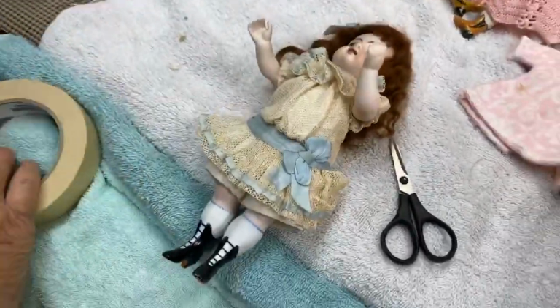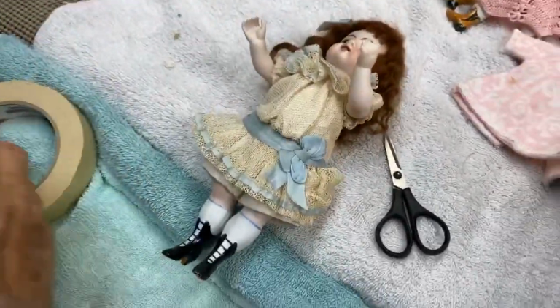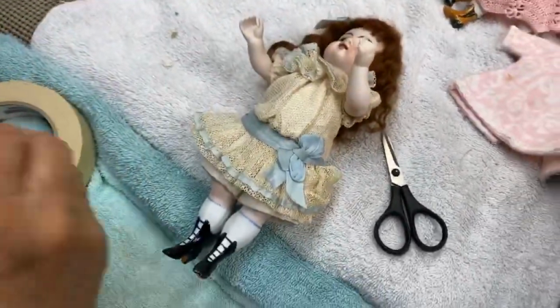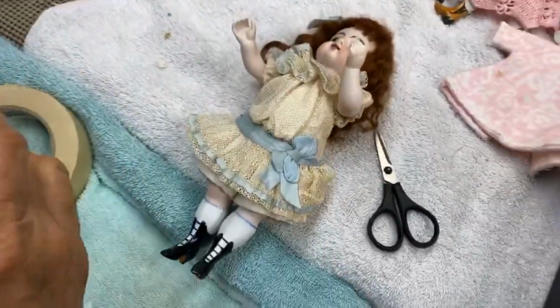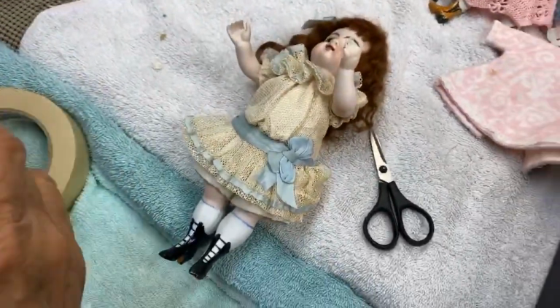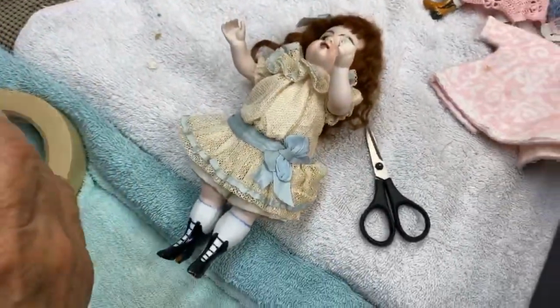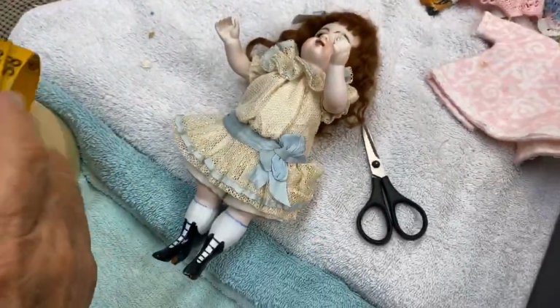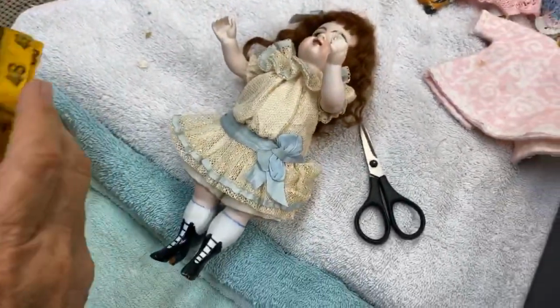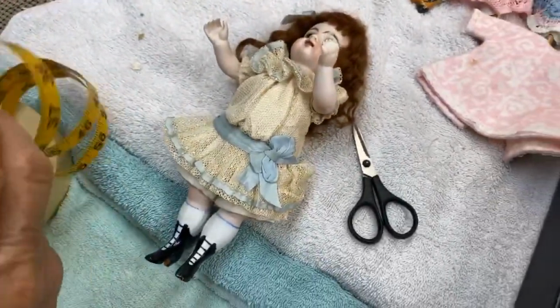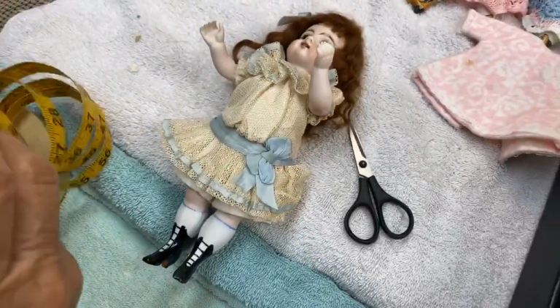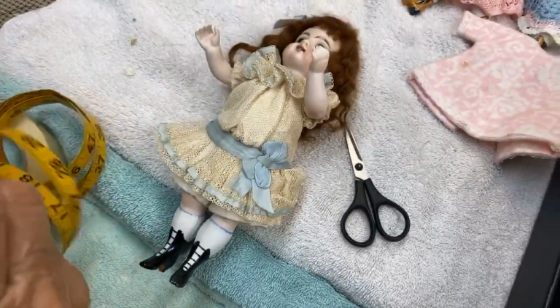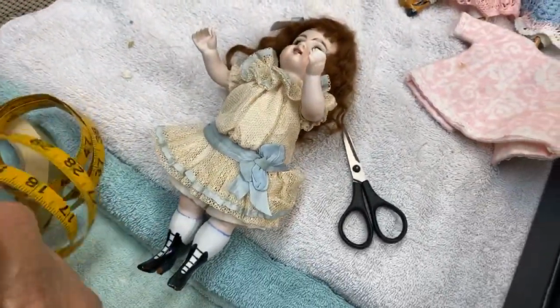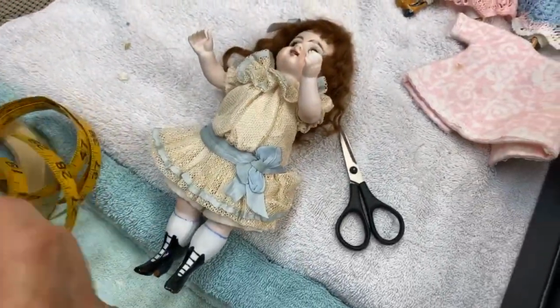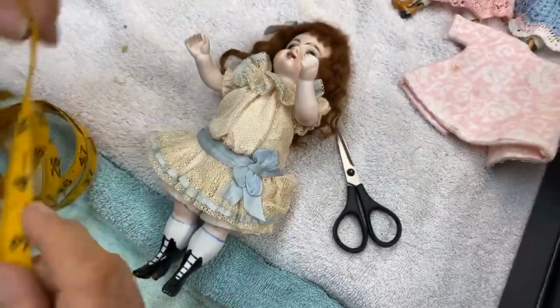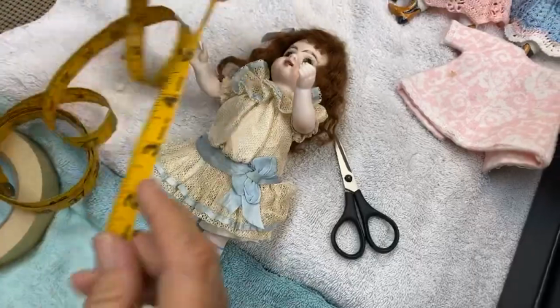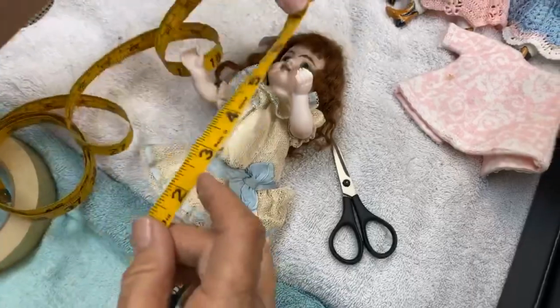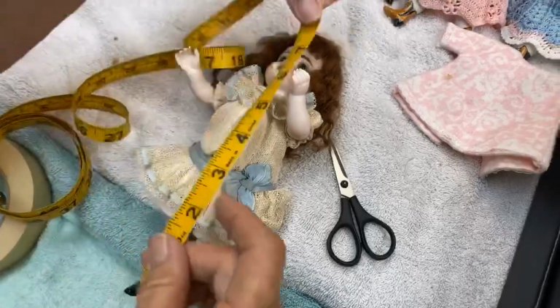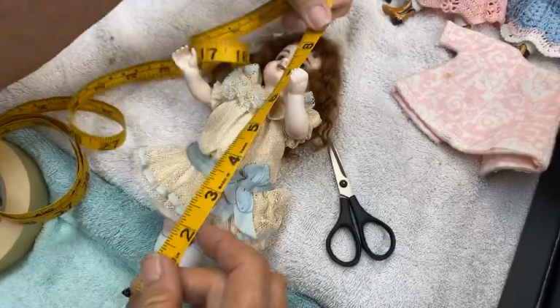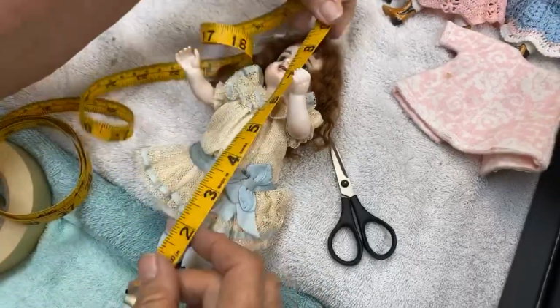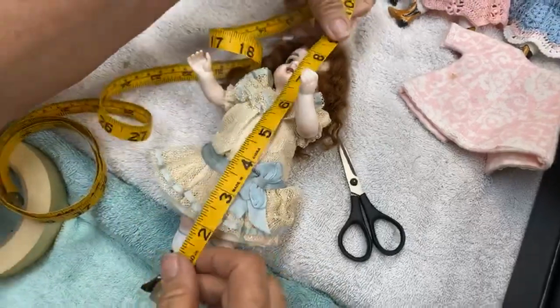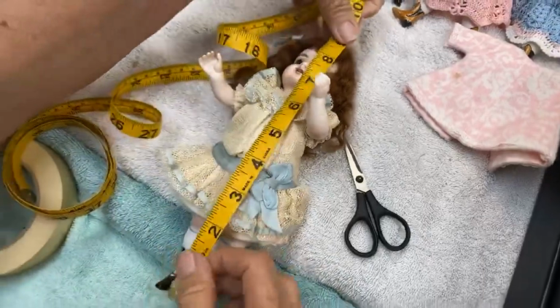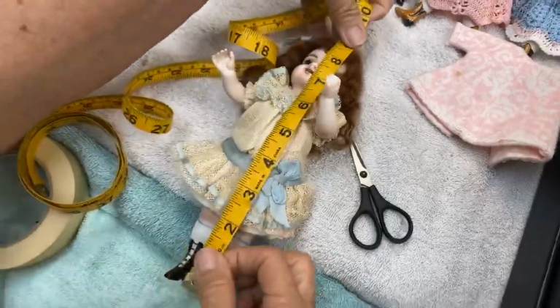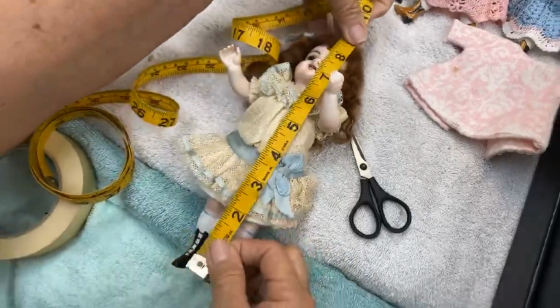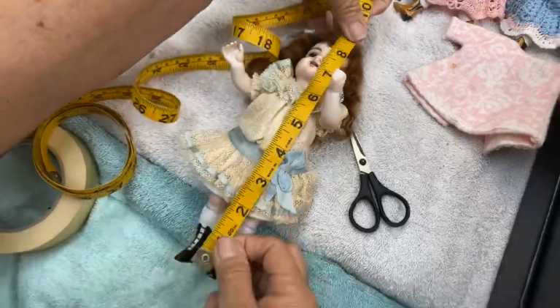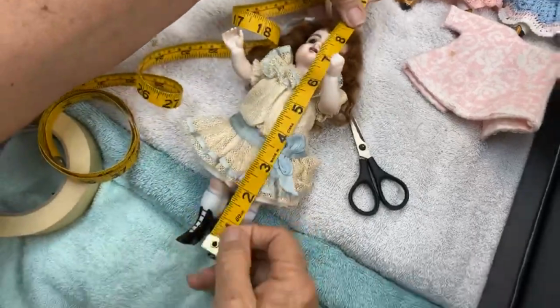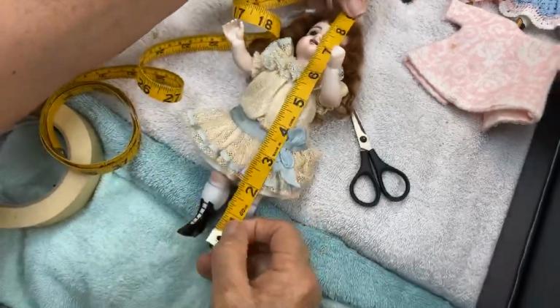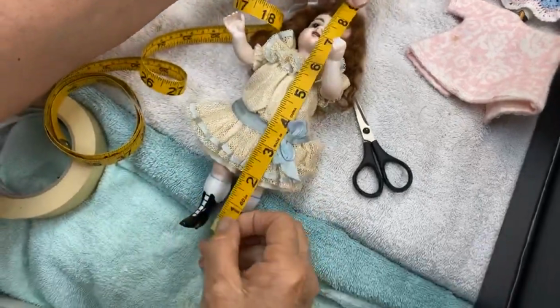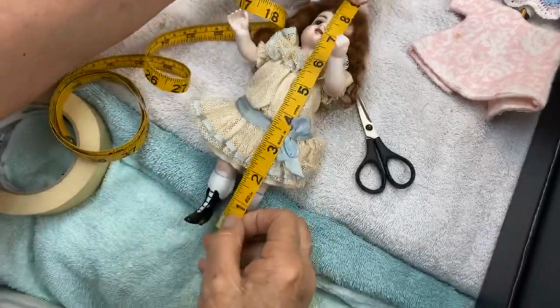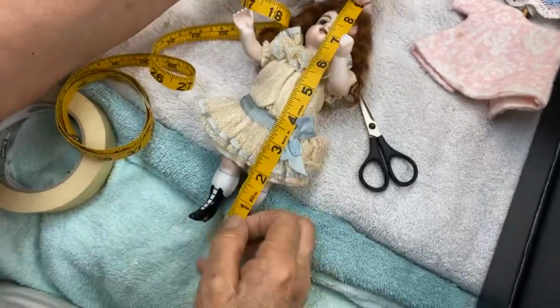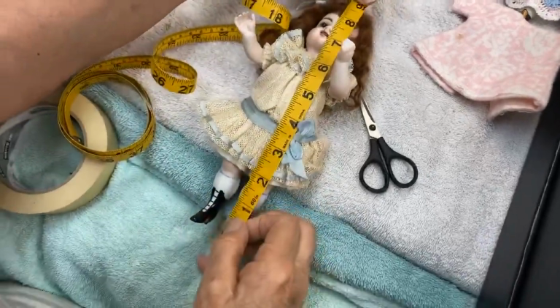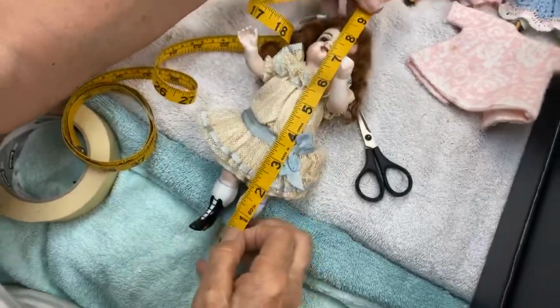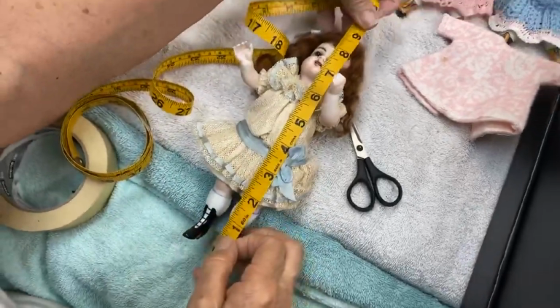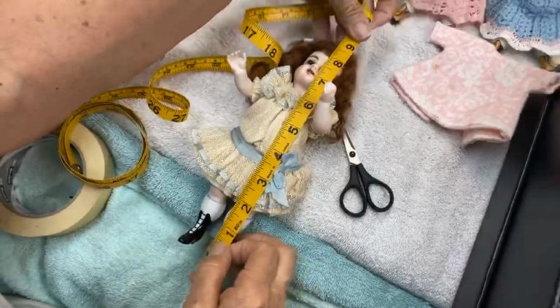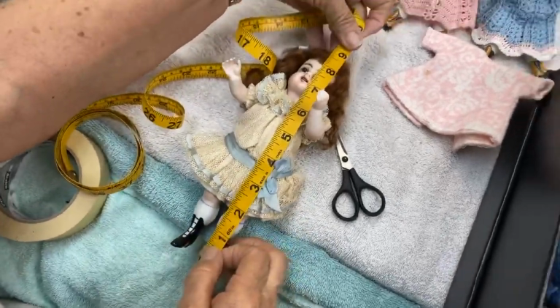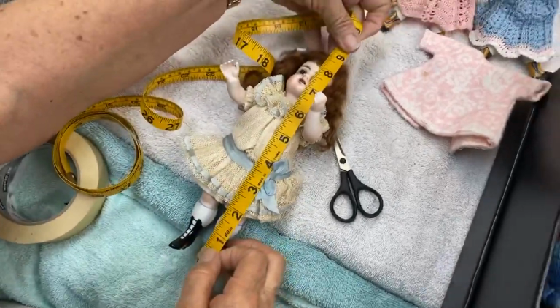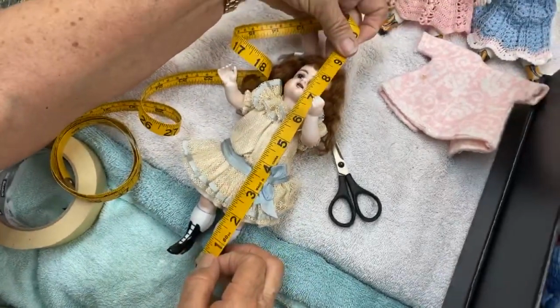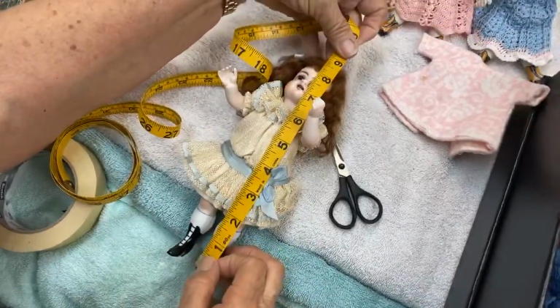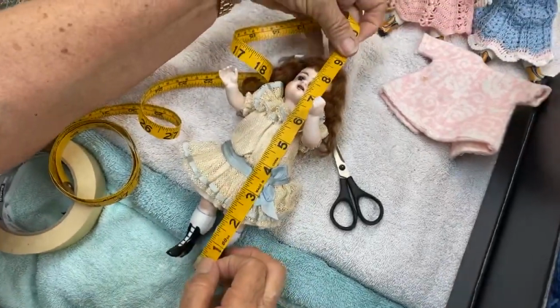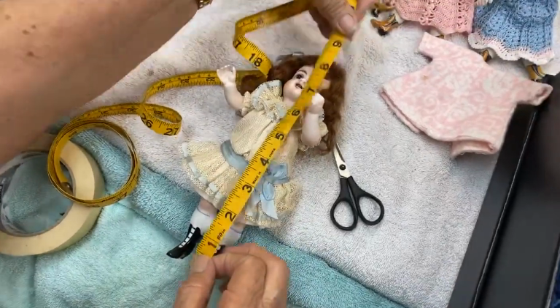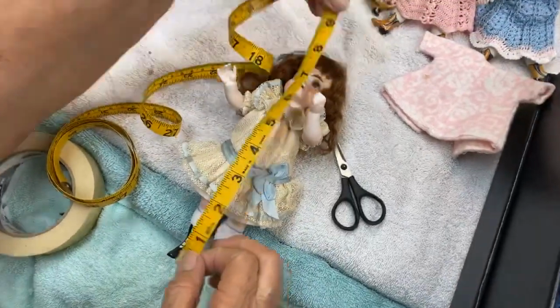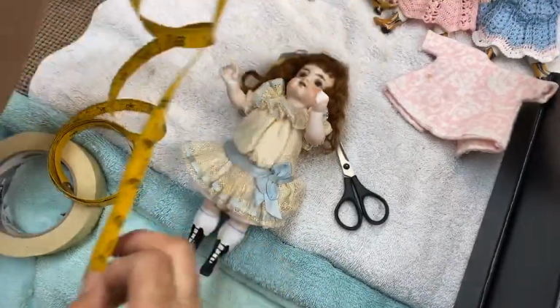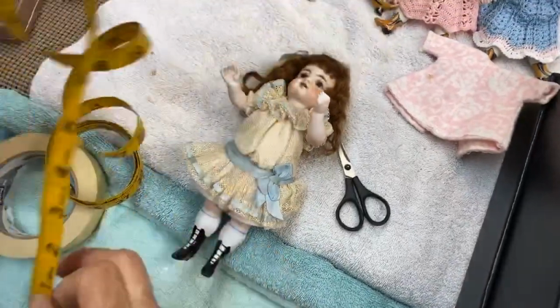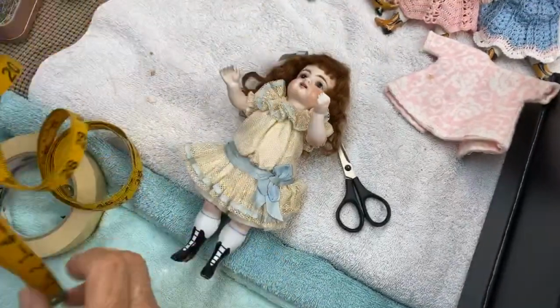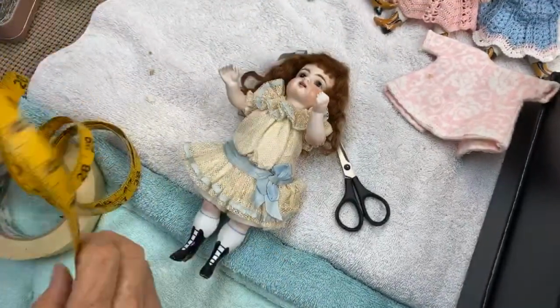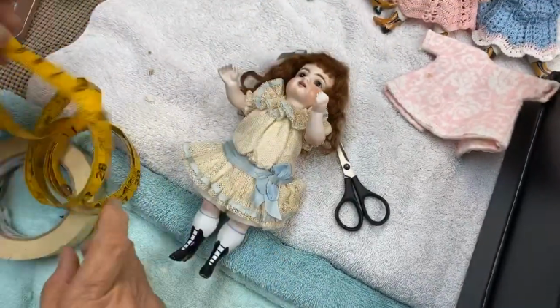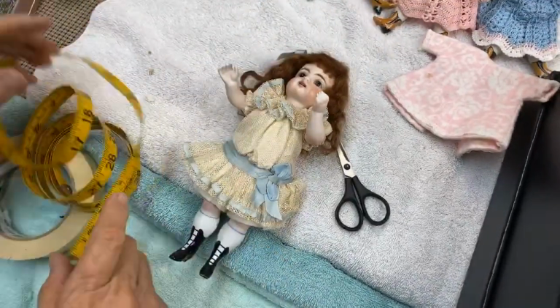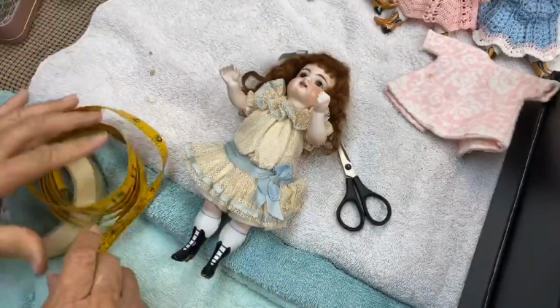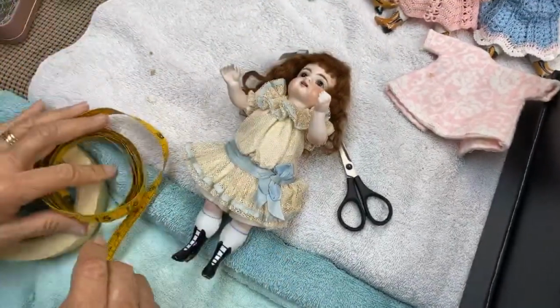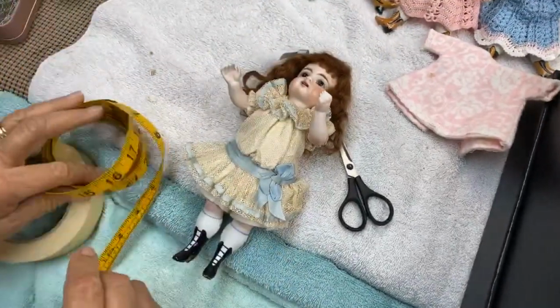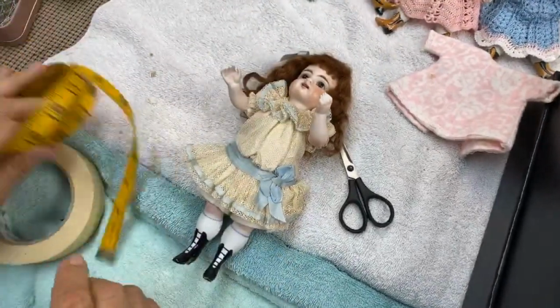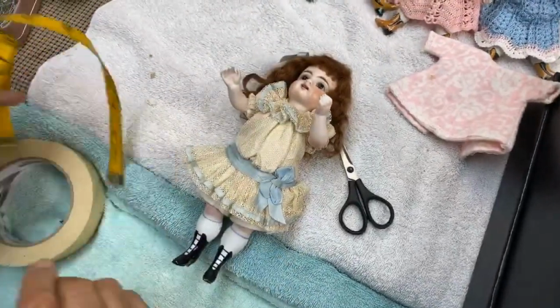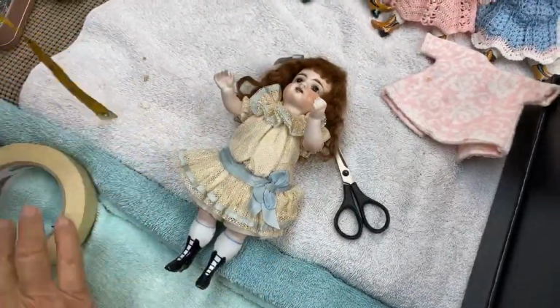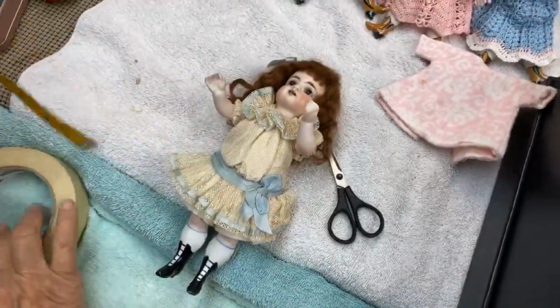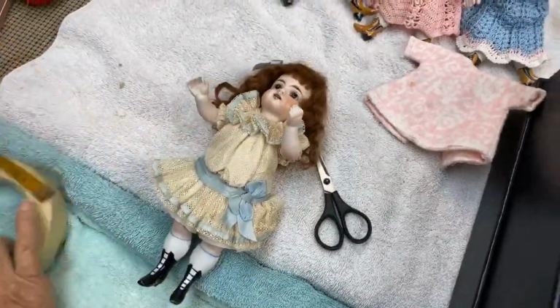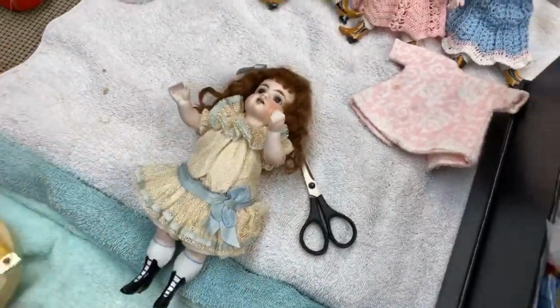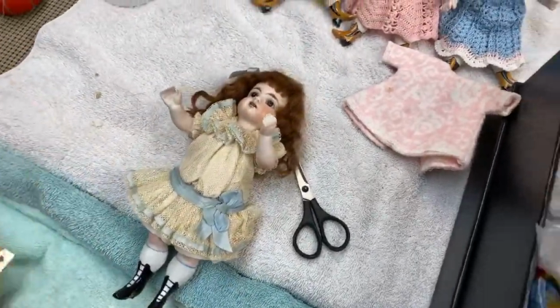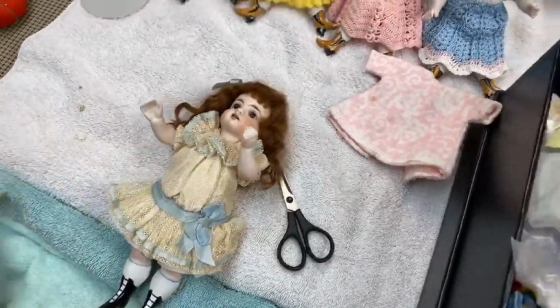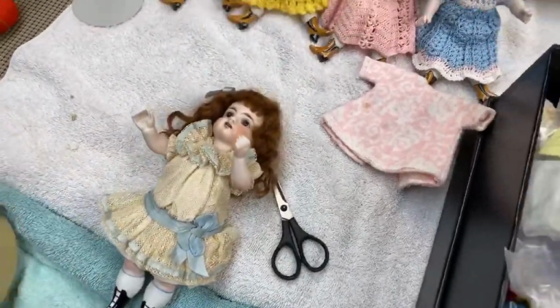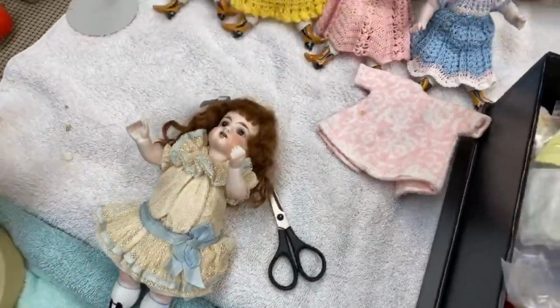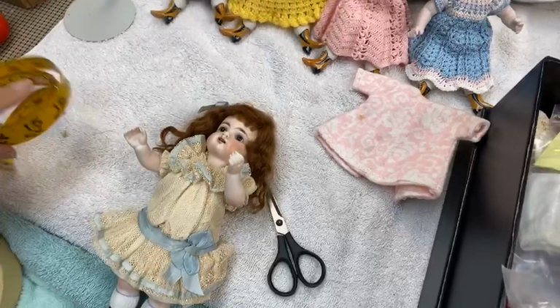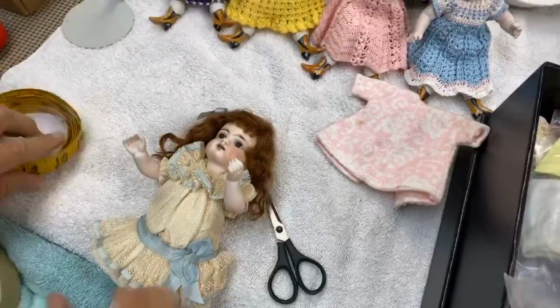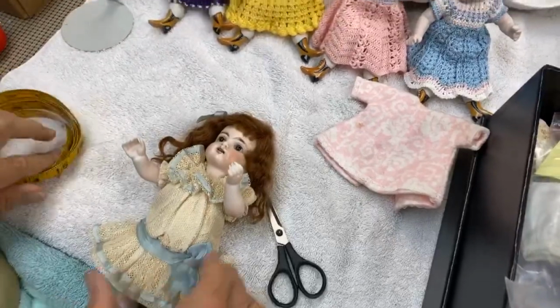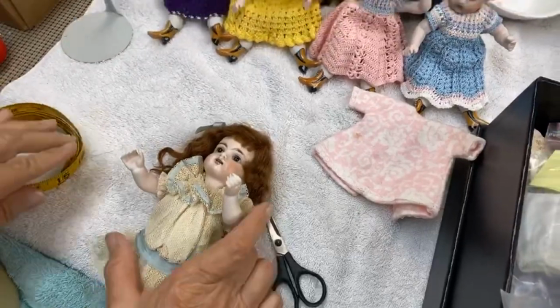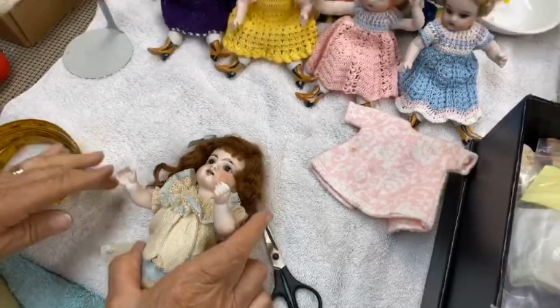She is so cute — oh my gosh, so cute! What do you guys think? I think she is darling. She is a nice big, chunky one — about nine inches tall. She is a big one but she is so cute.